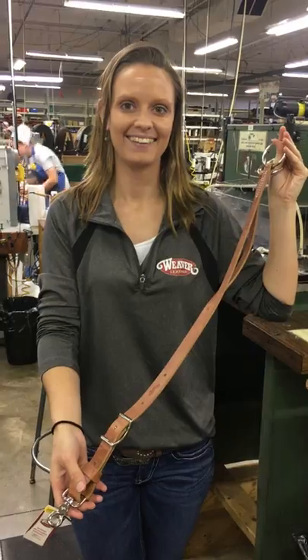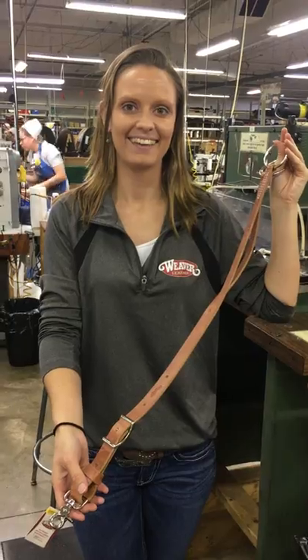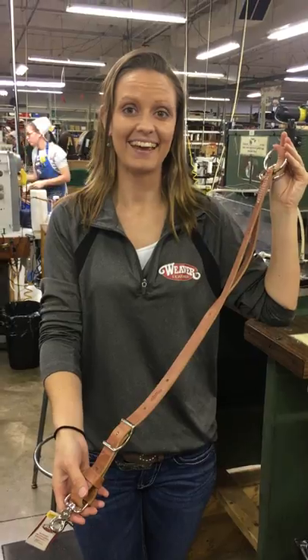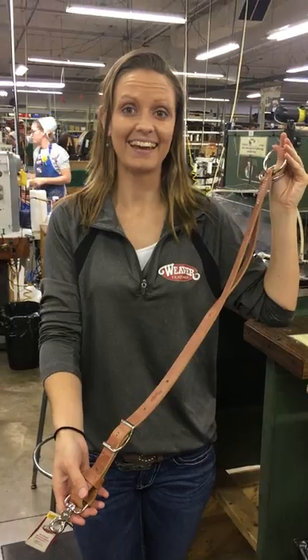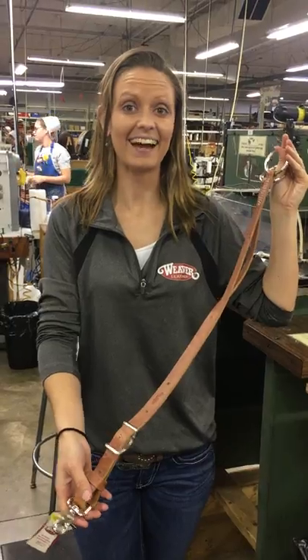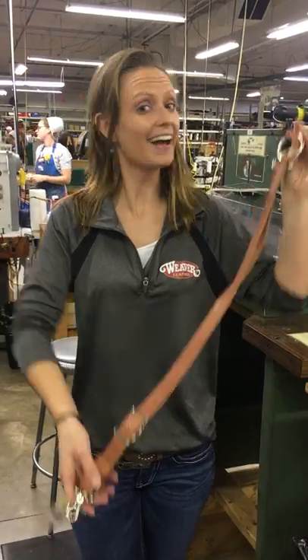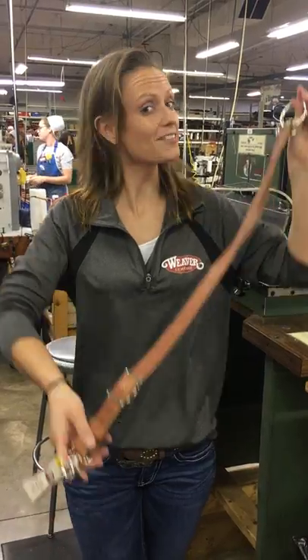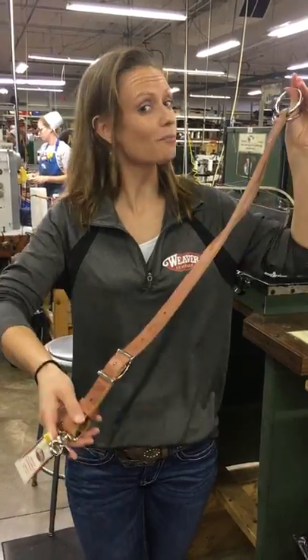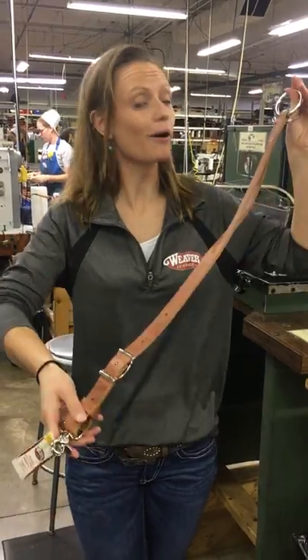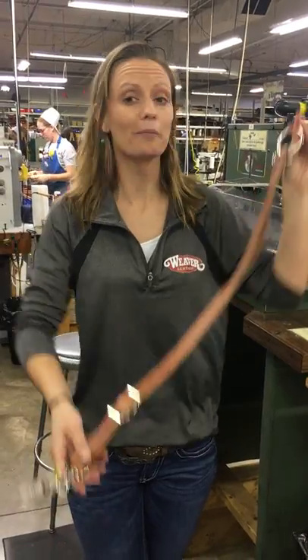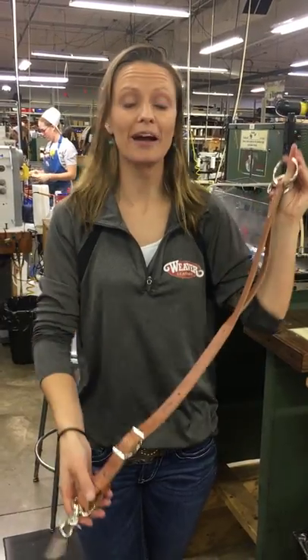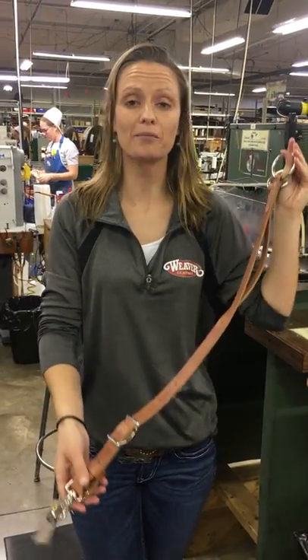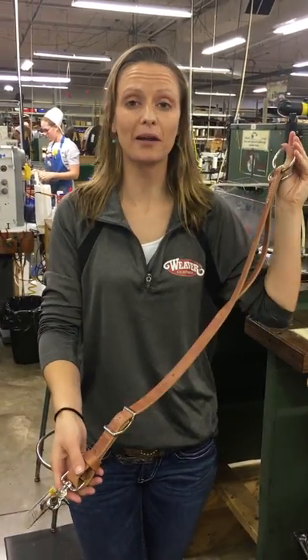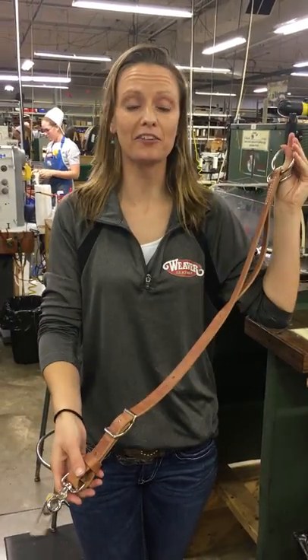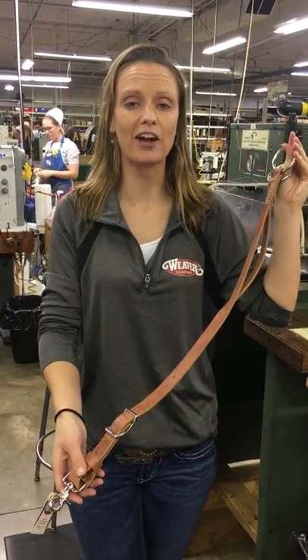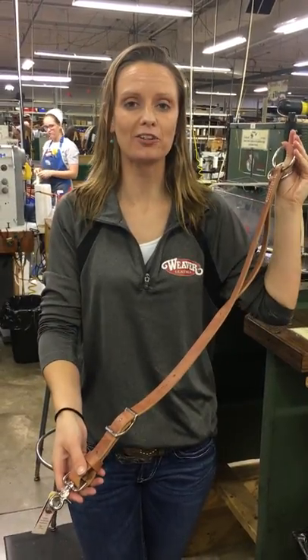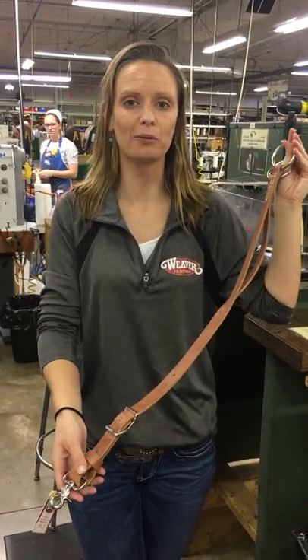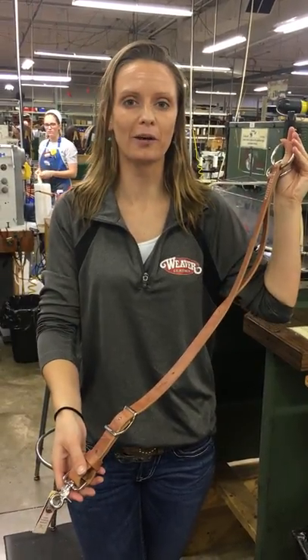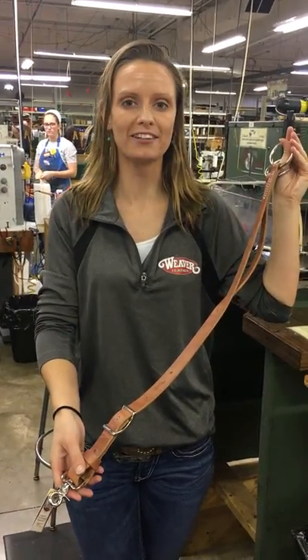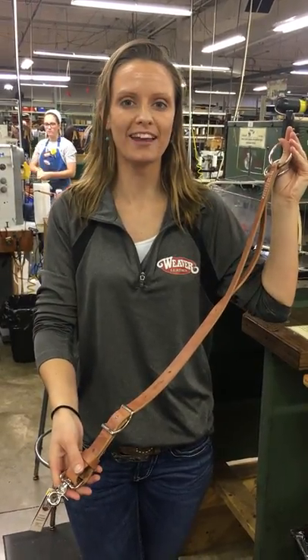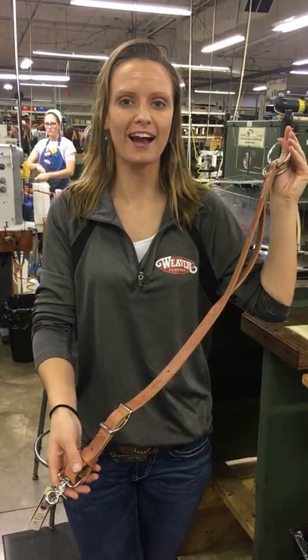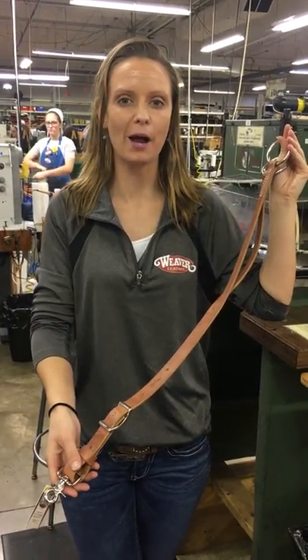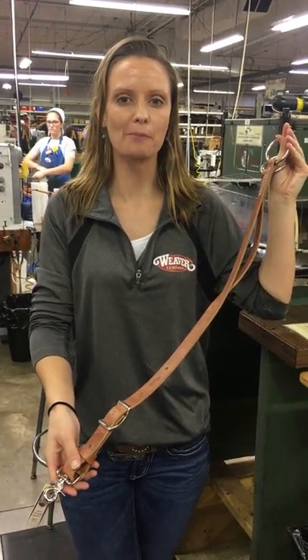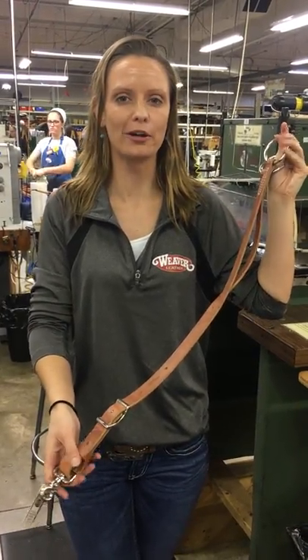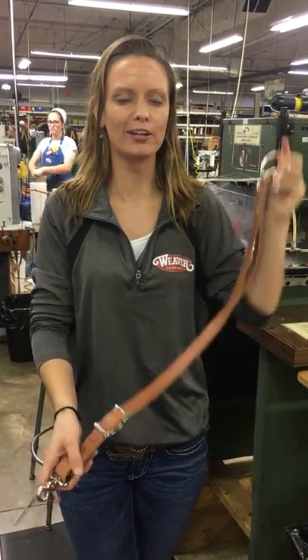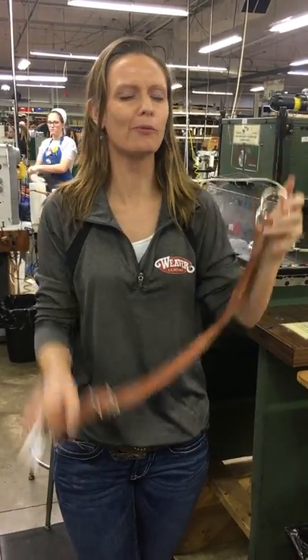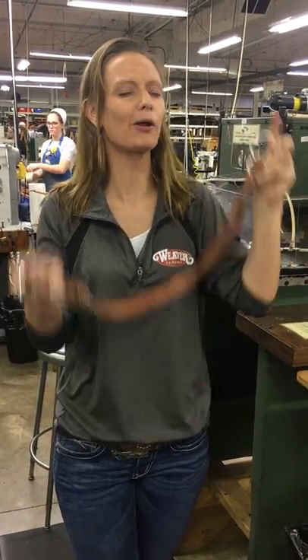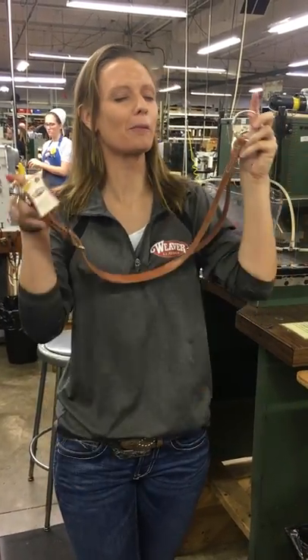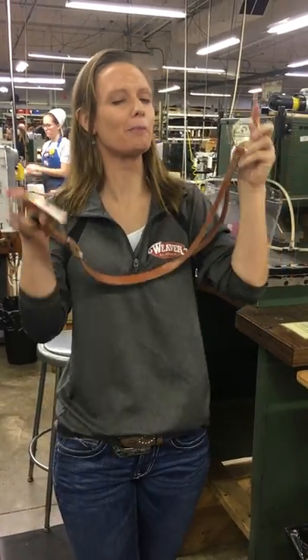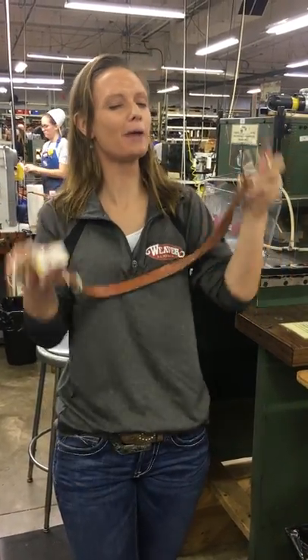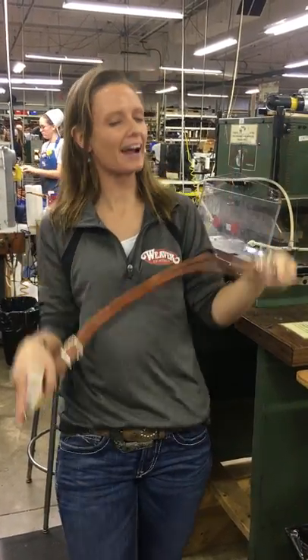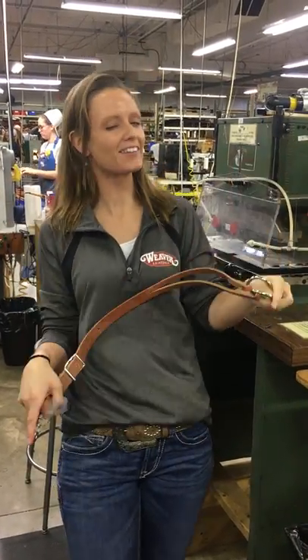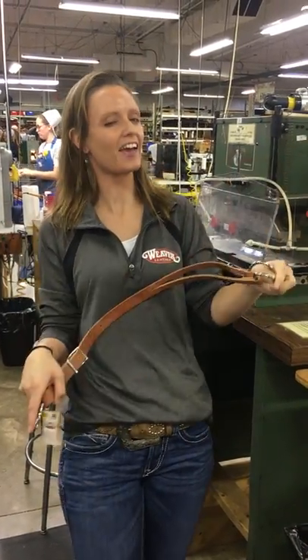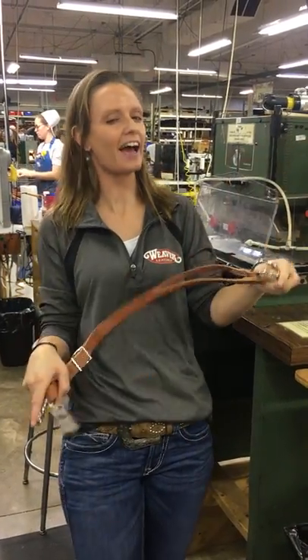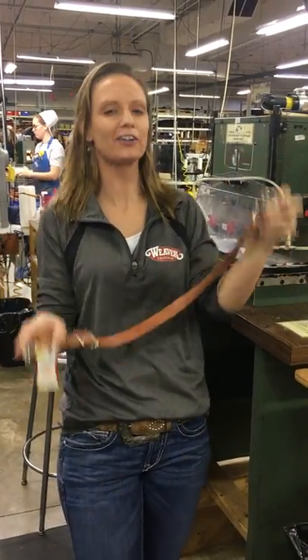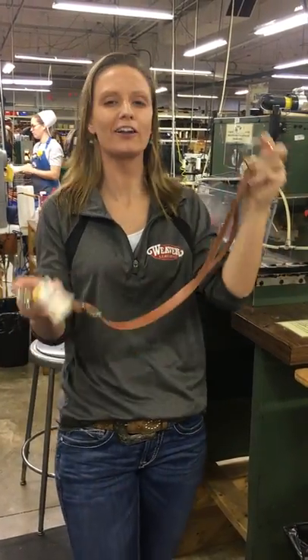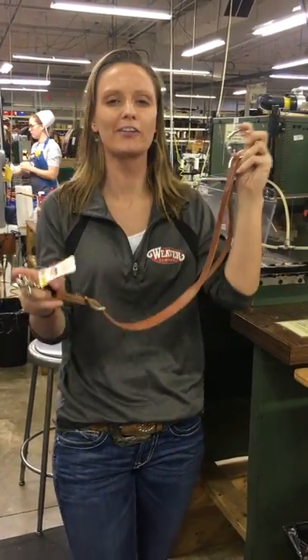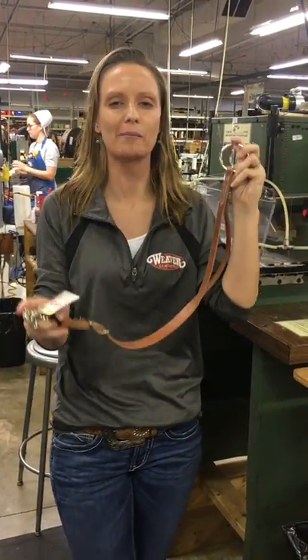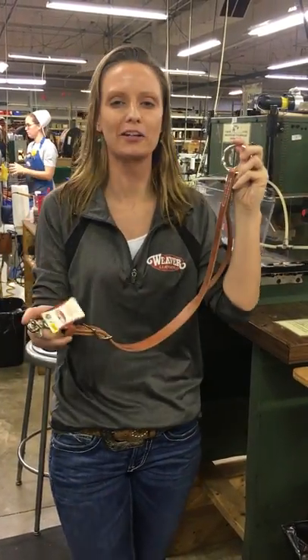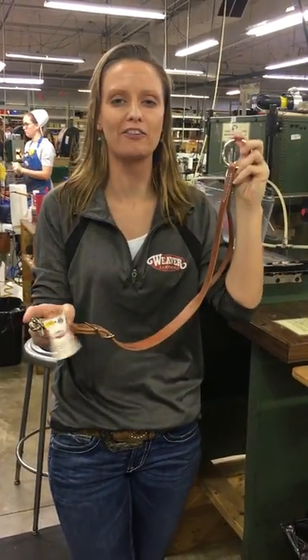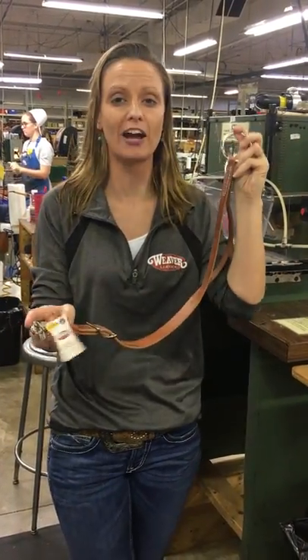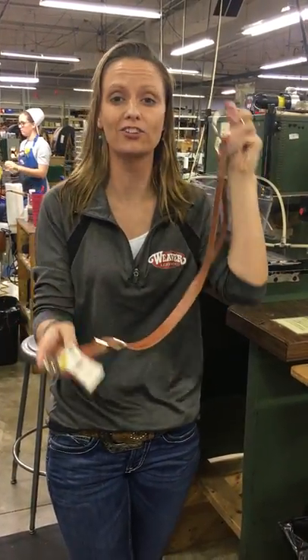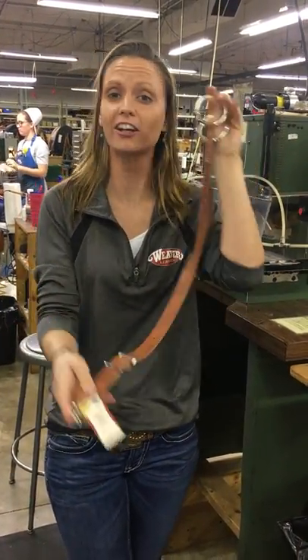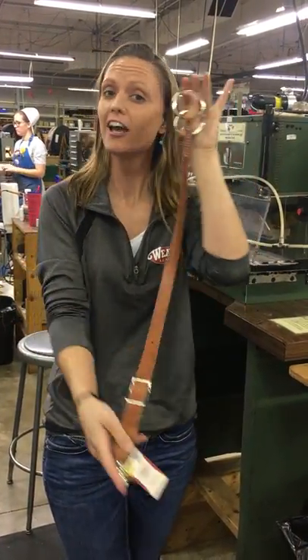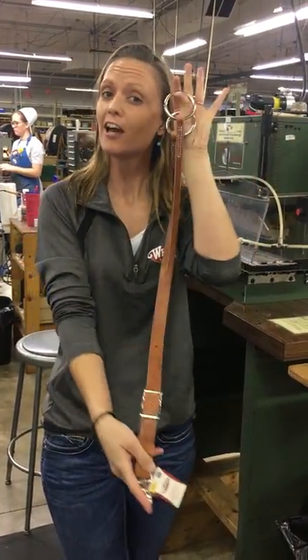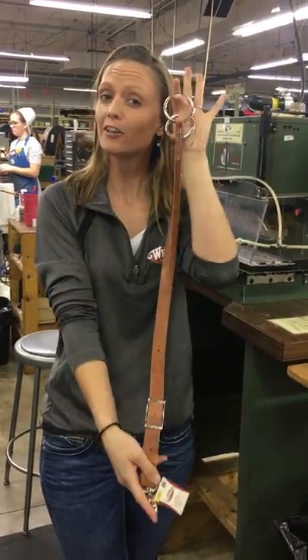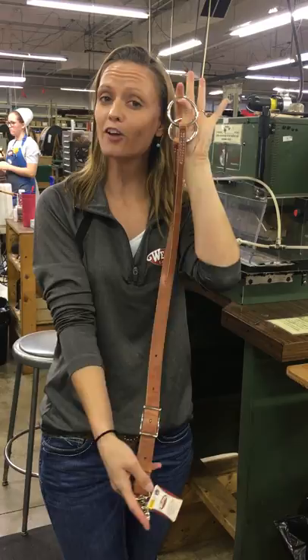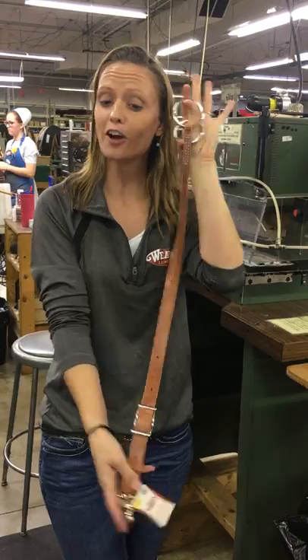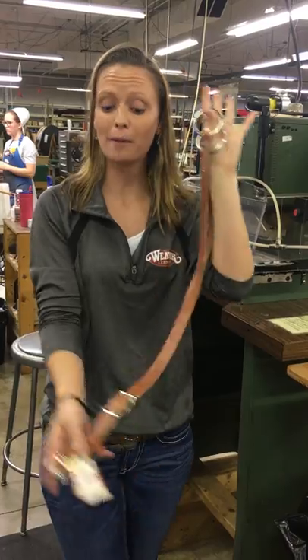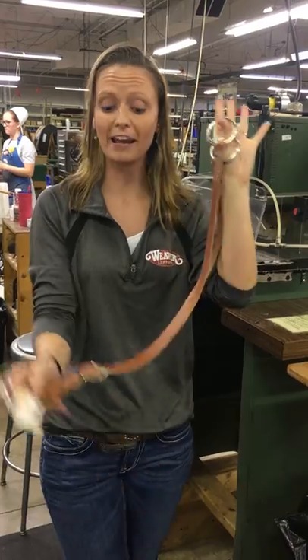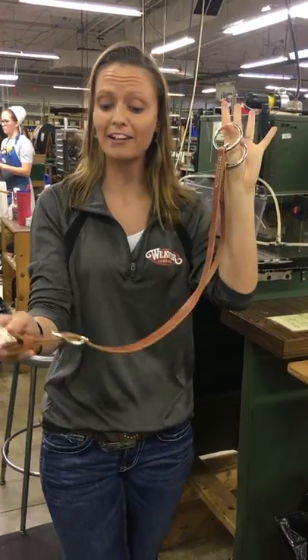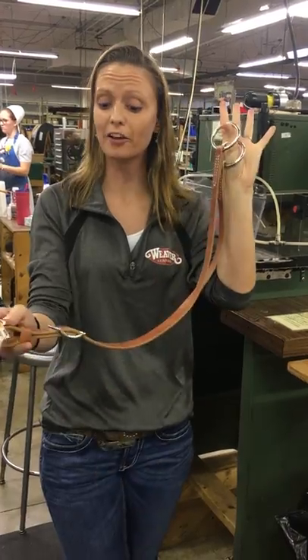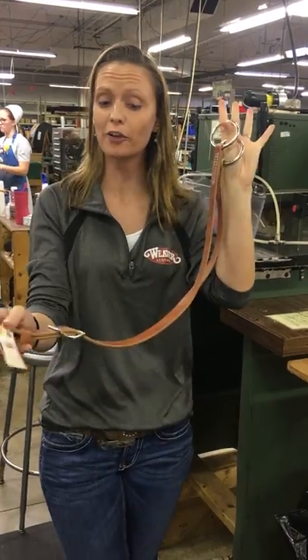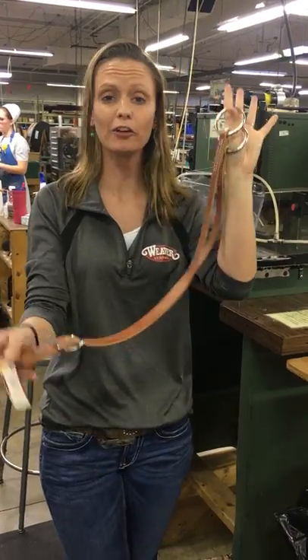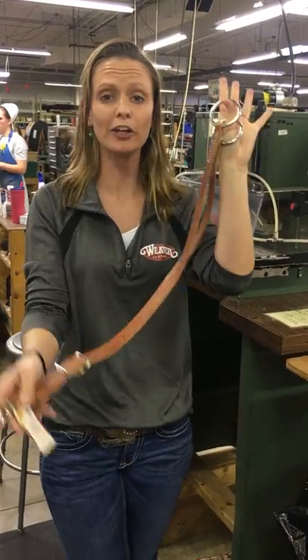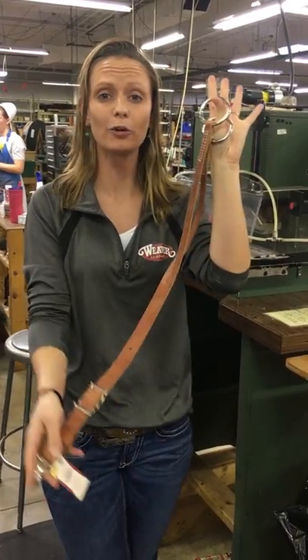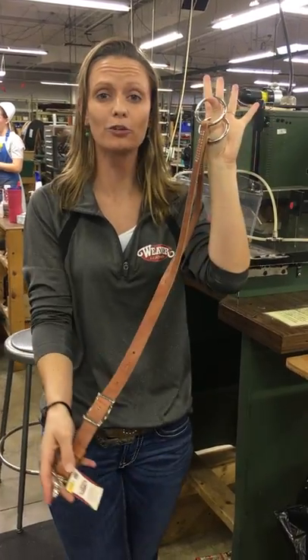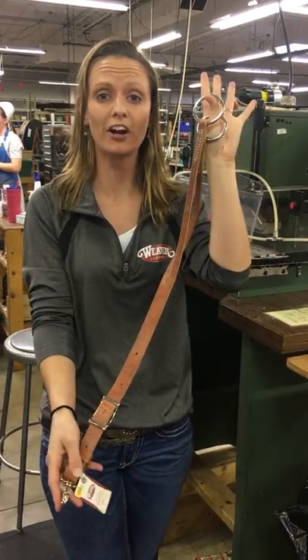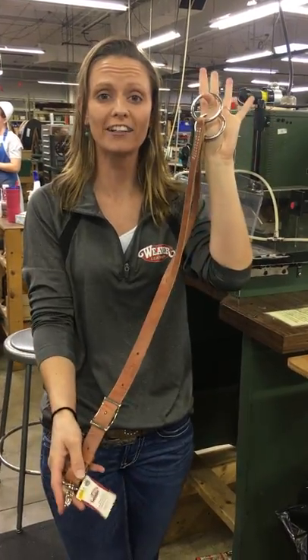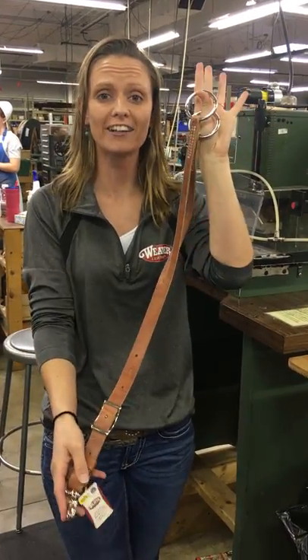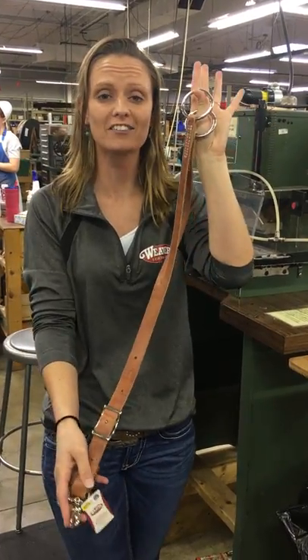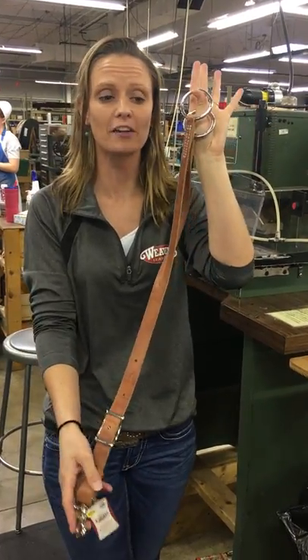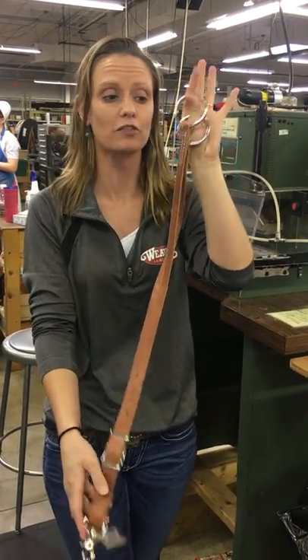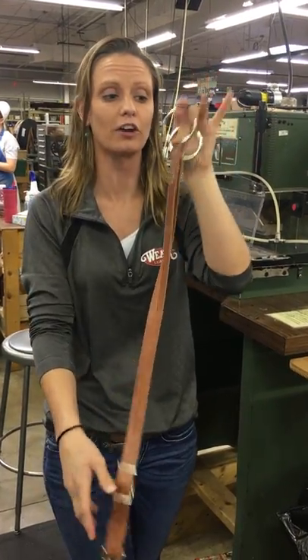Hey guys, welcome back to Manufacturing Monday. I'm Brittany and we are back down to leather manufacturing to talk about another really cool training accessory.